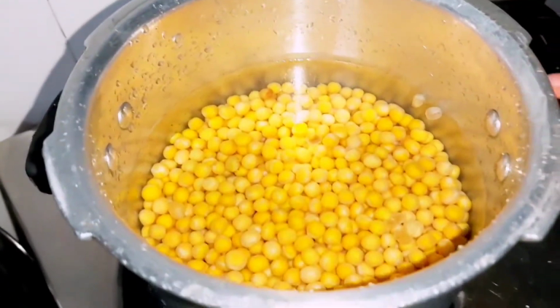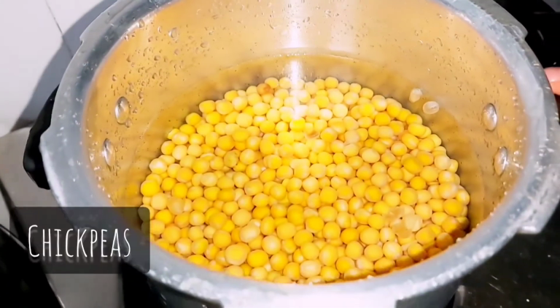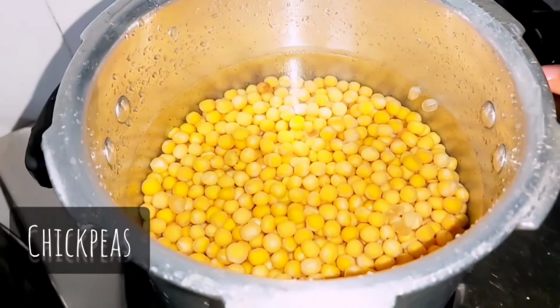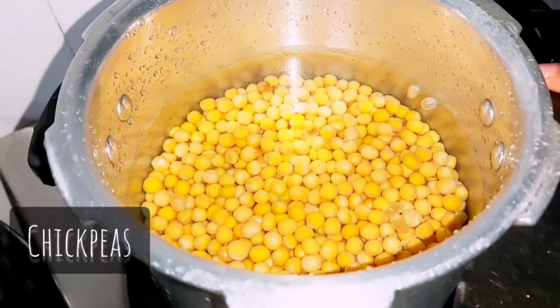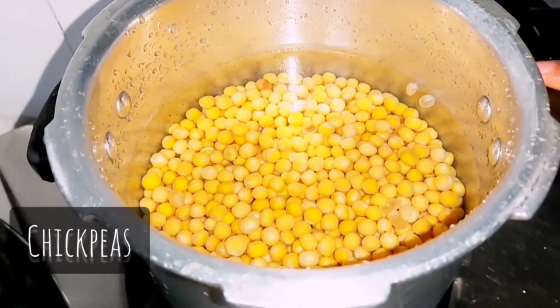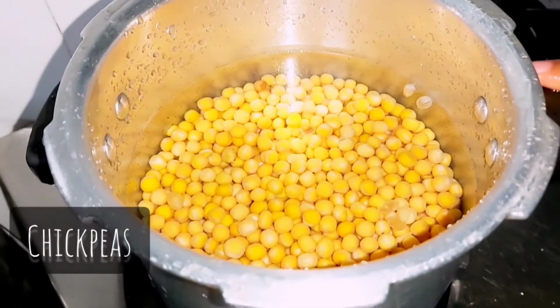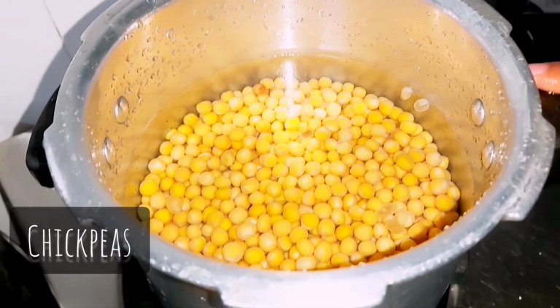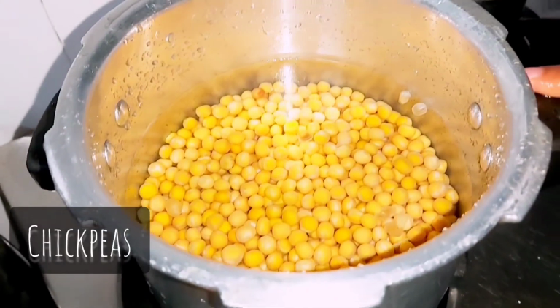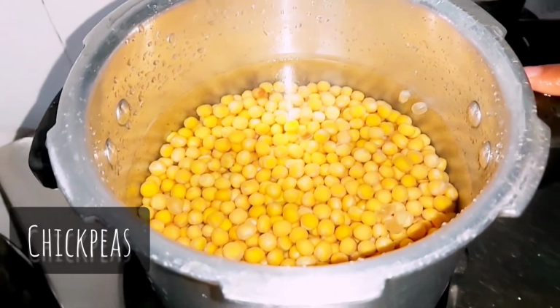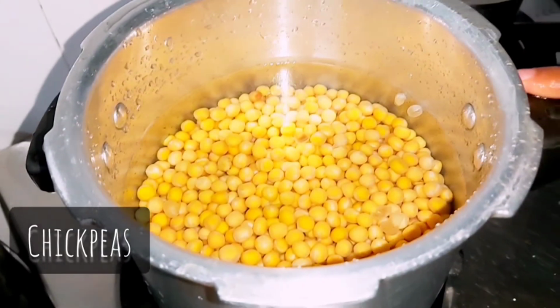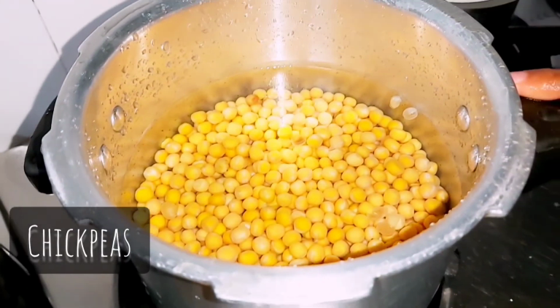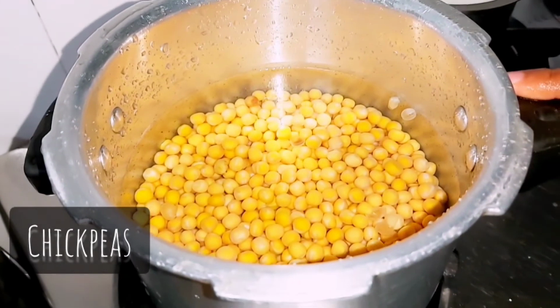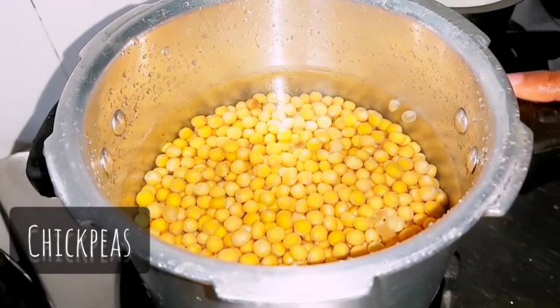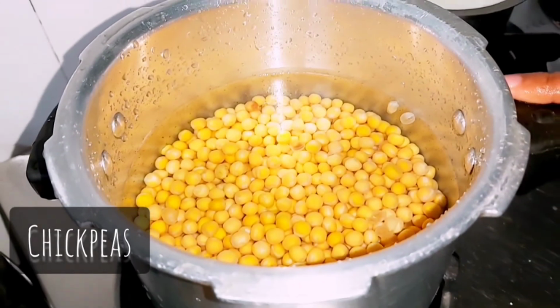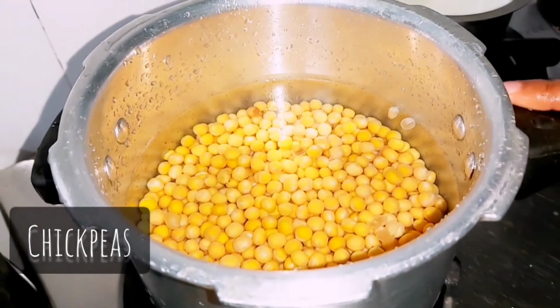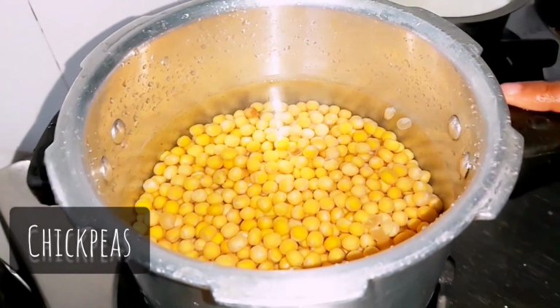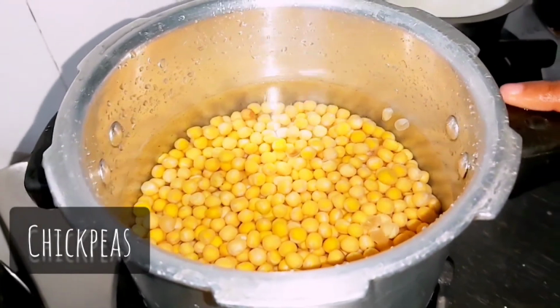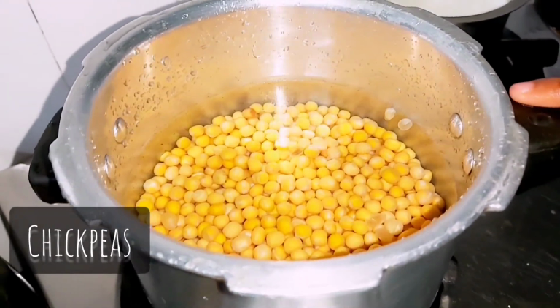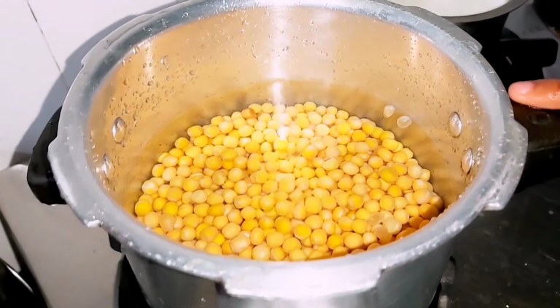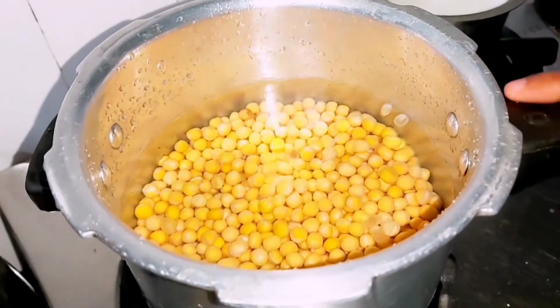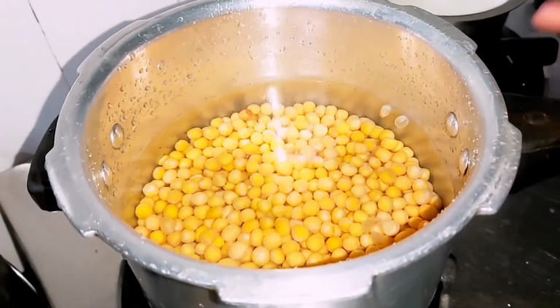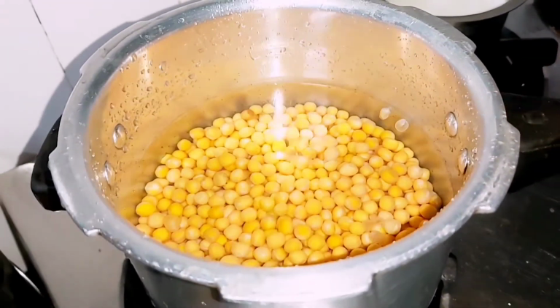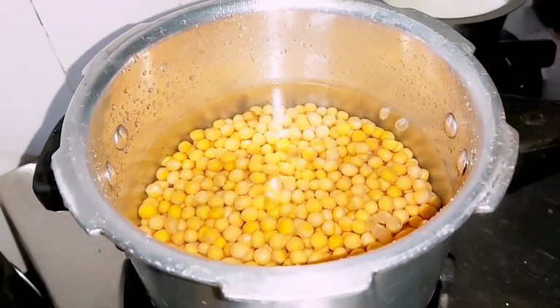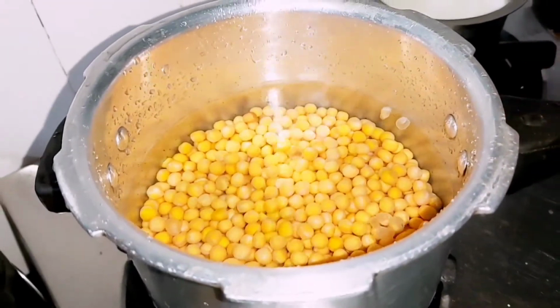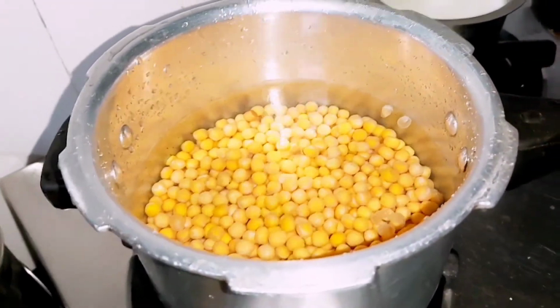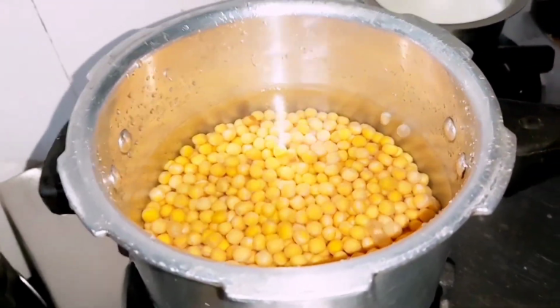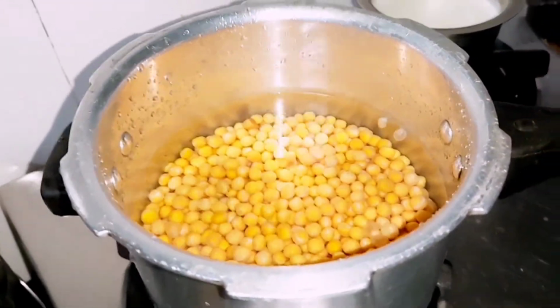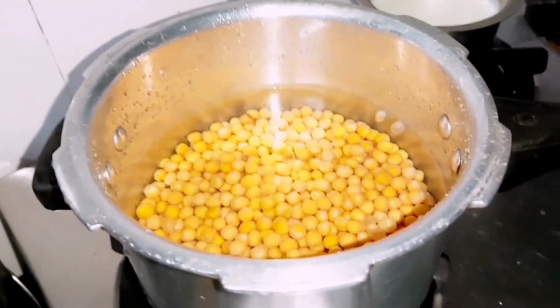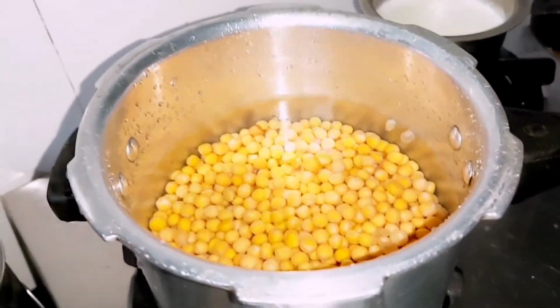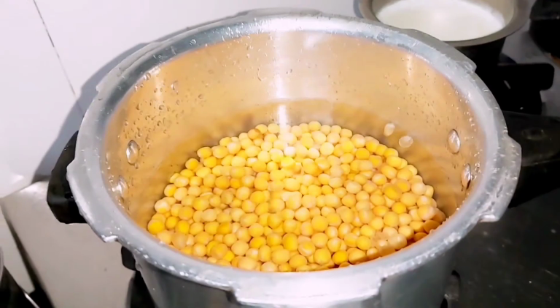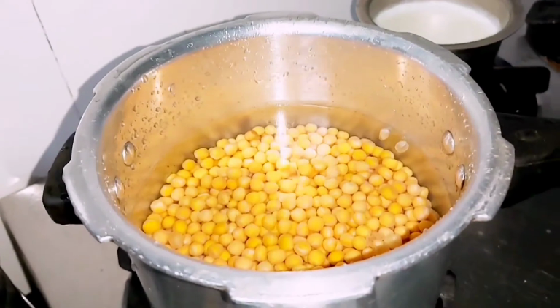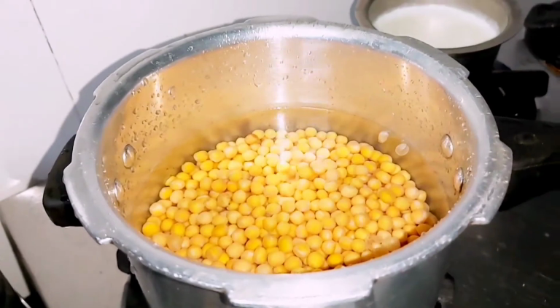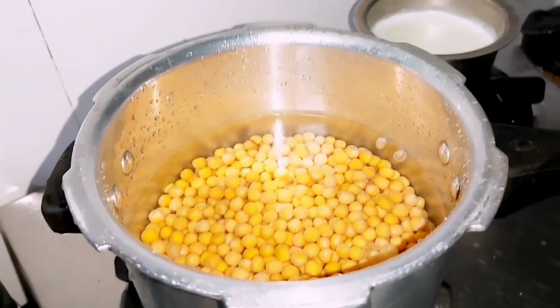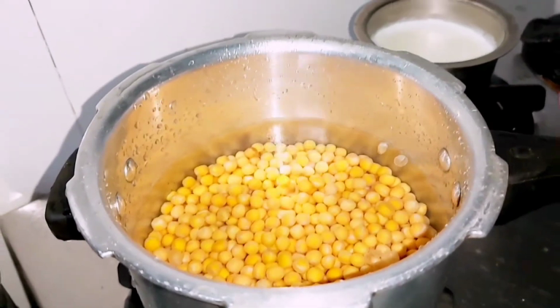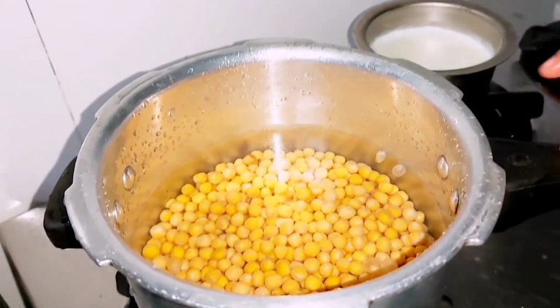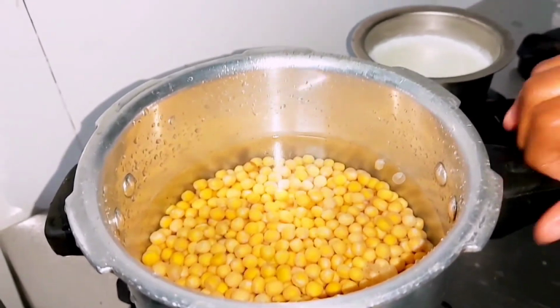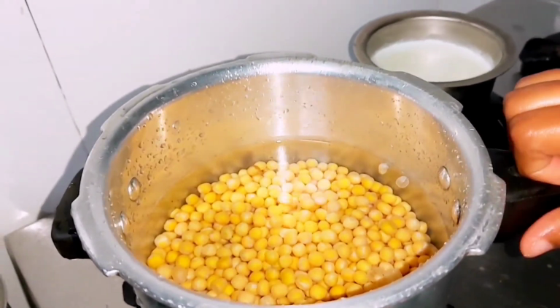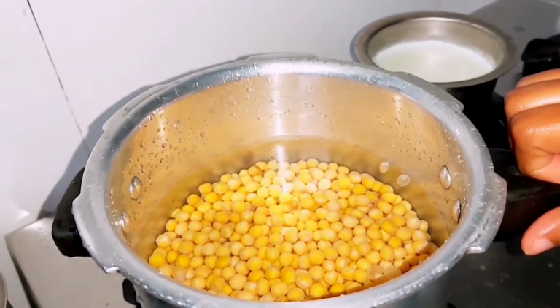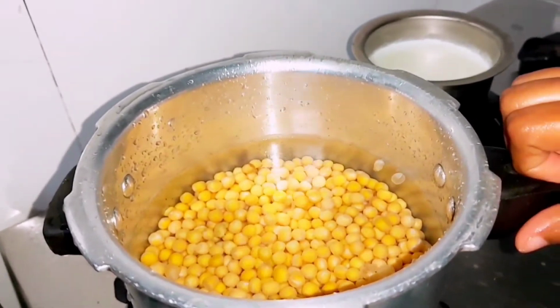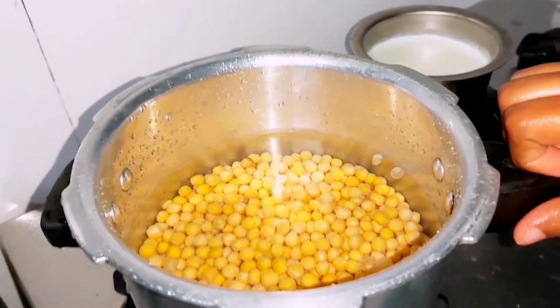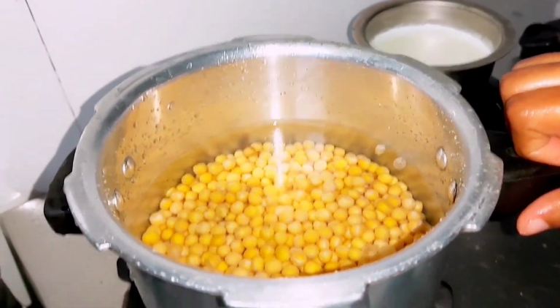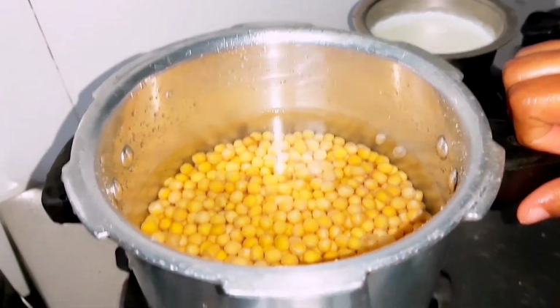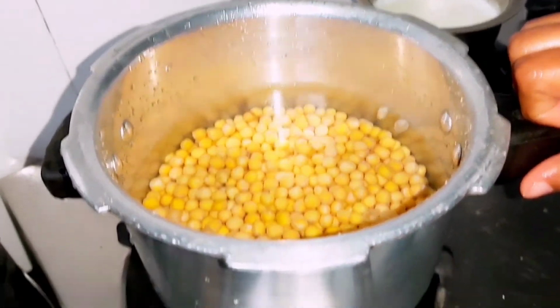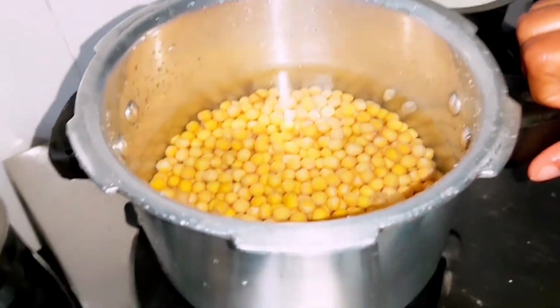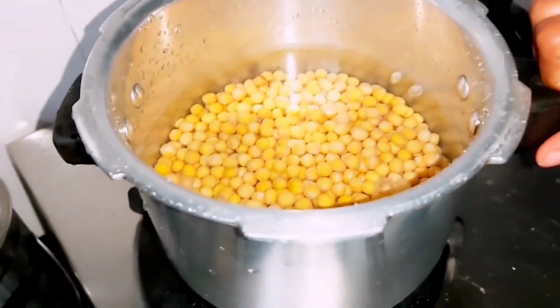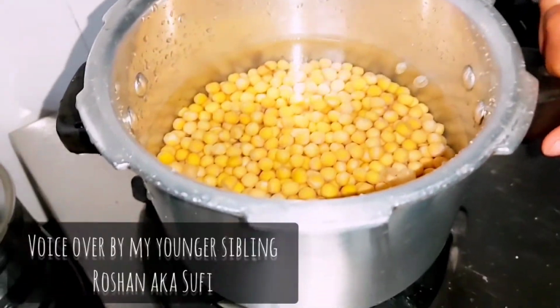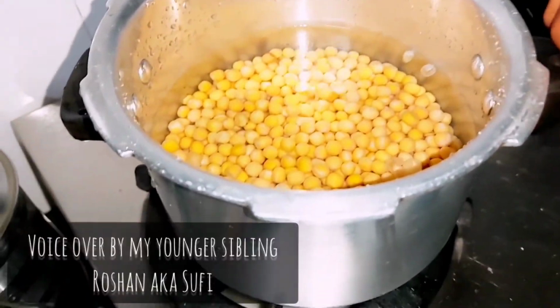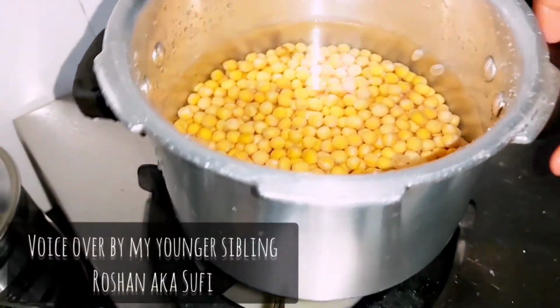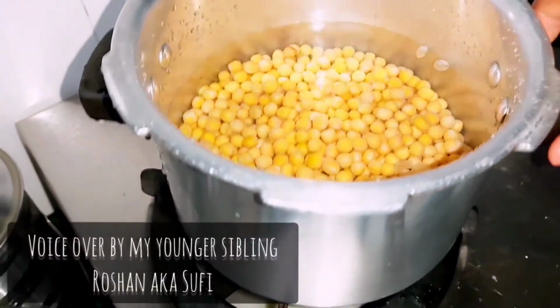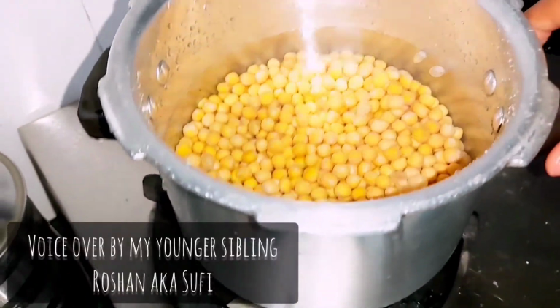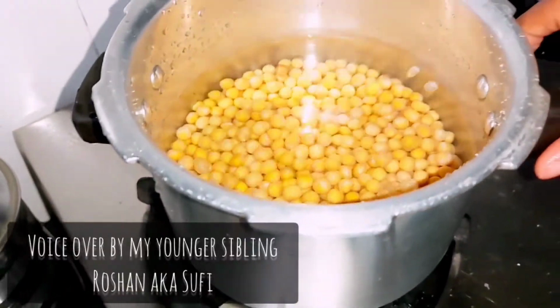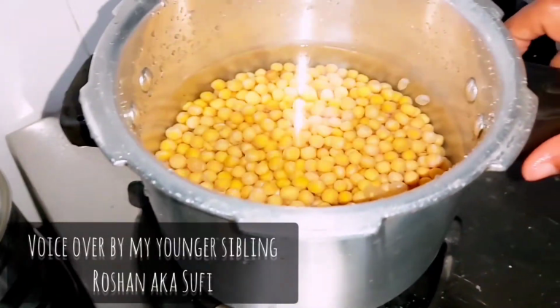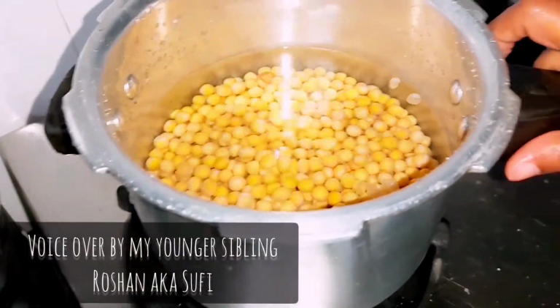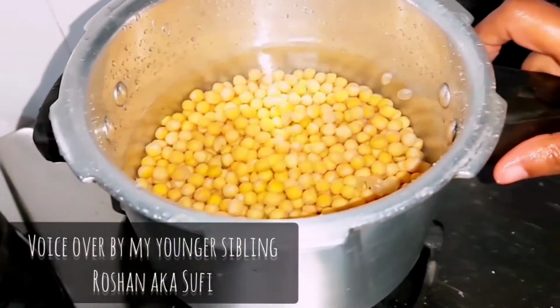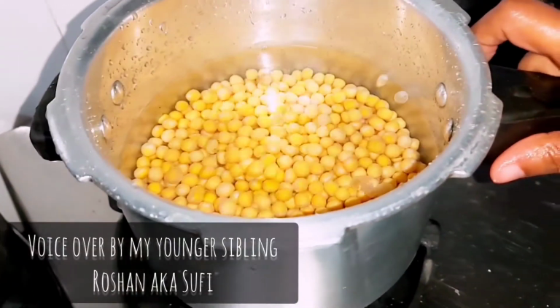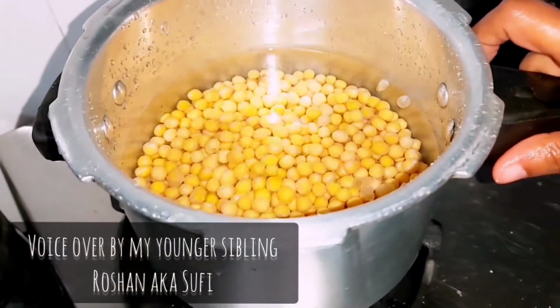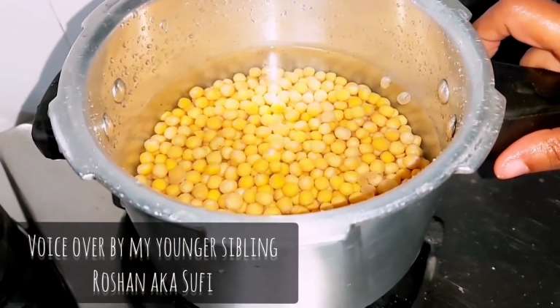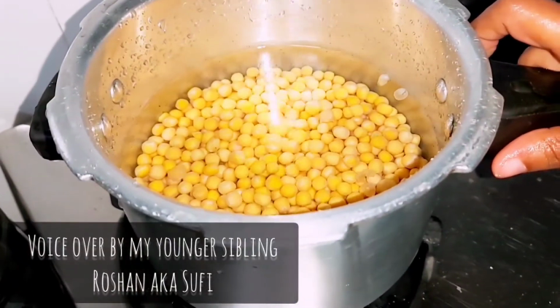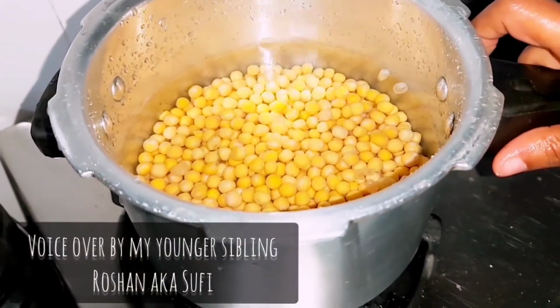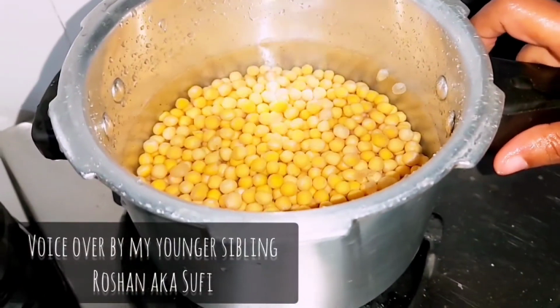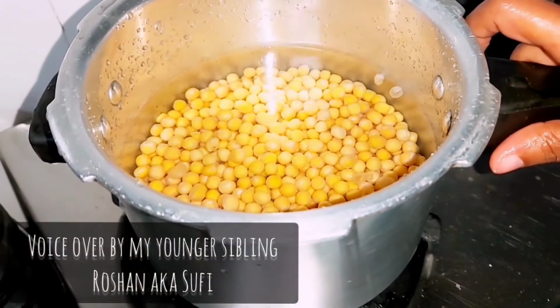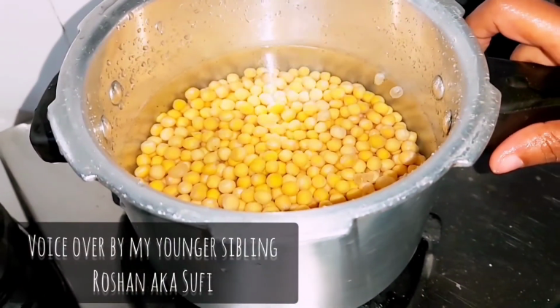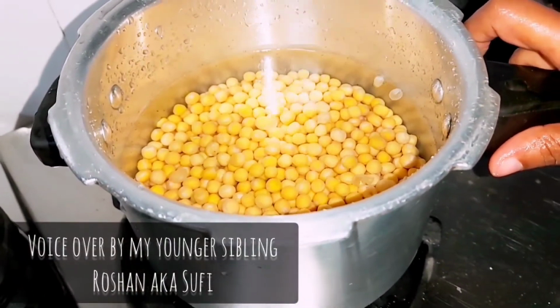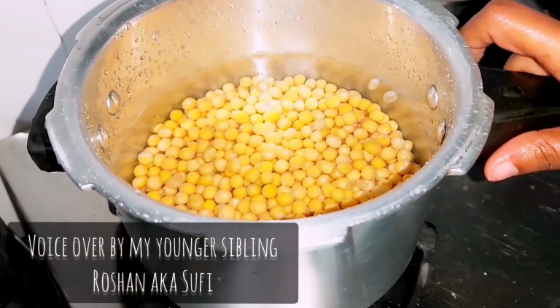Asalaamu alaikum, how are you guys? Today we are going to eat Pani Kuri. We are going to upload the recipe.